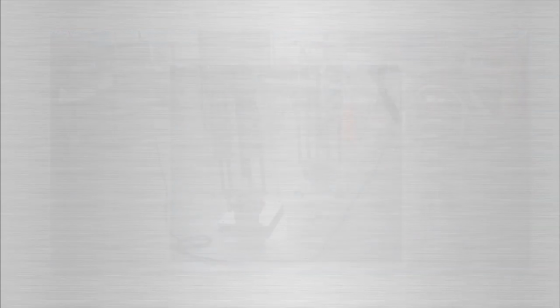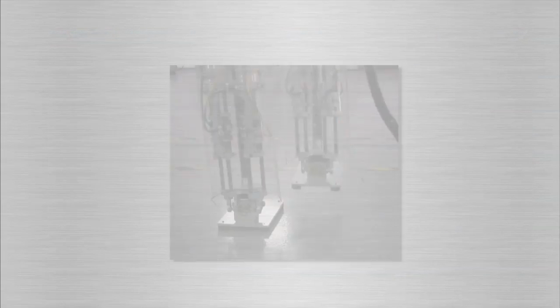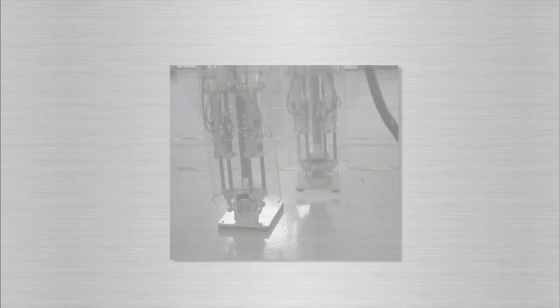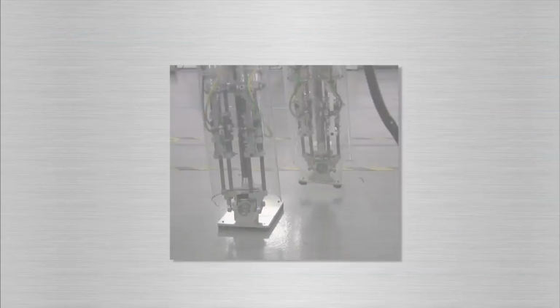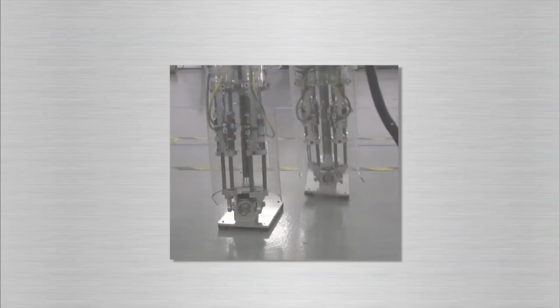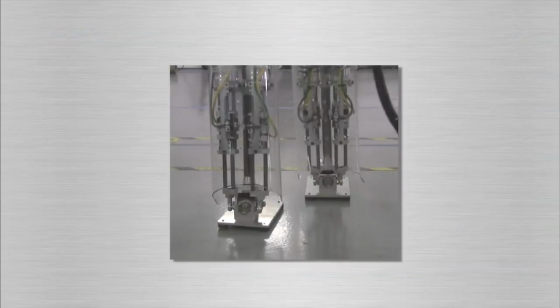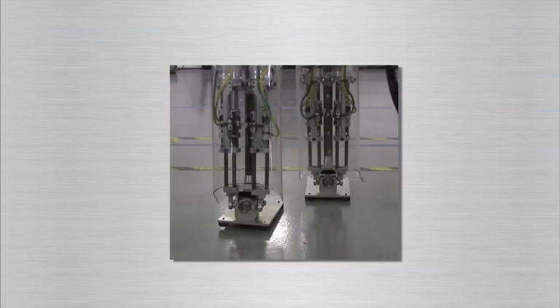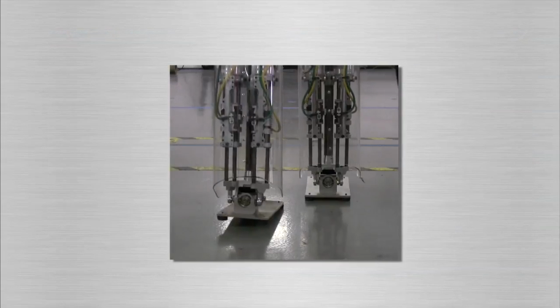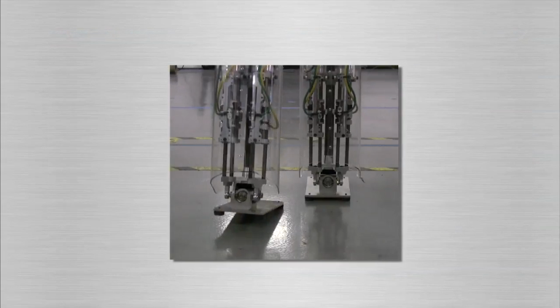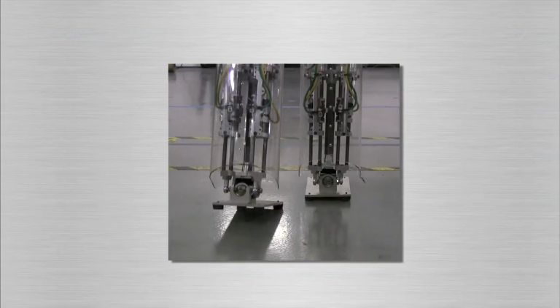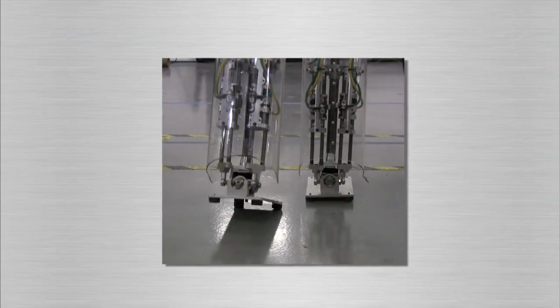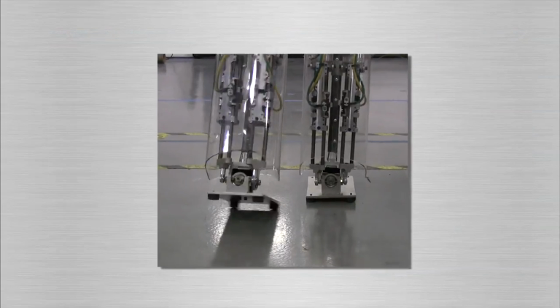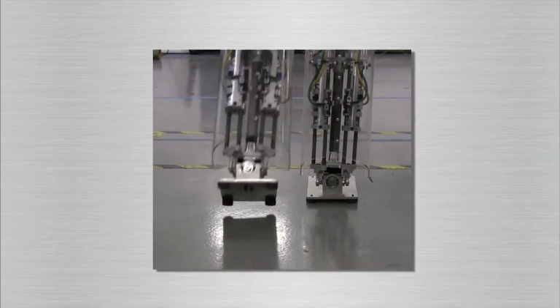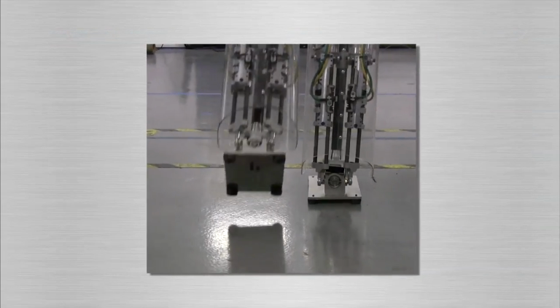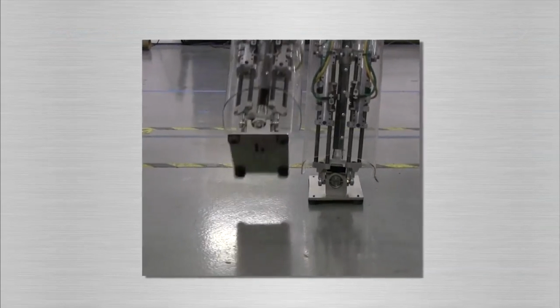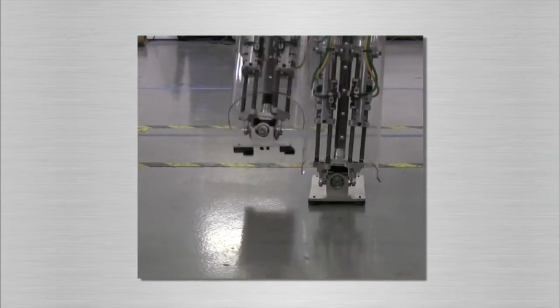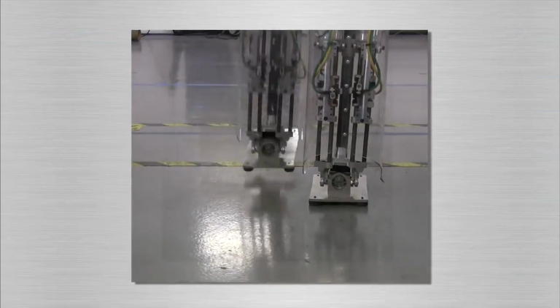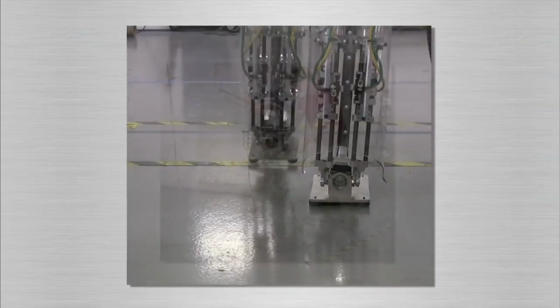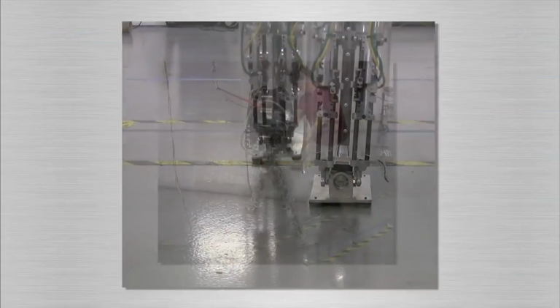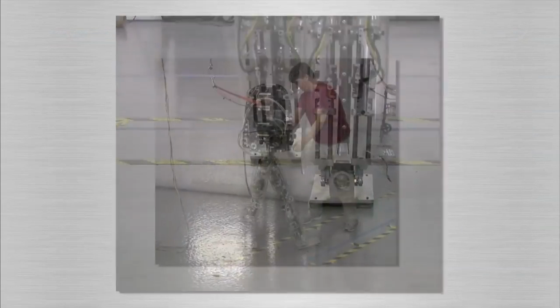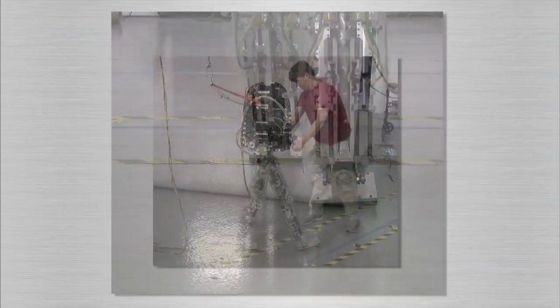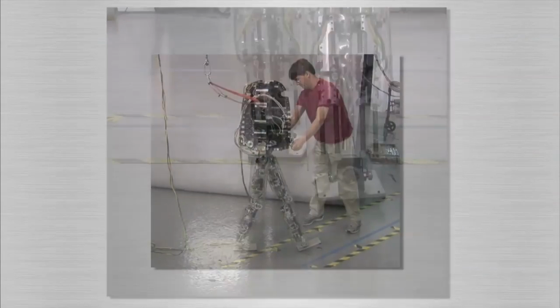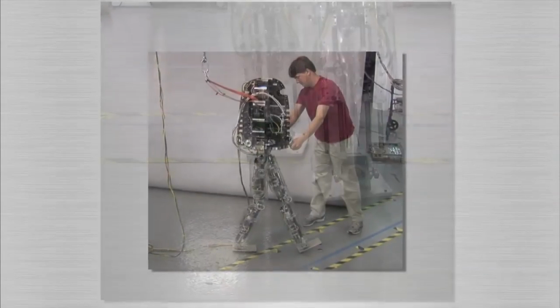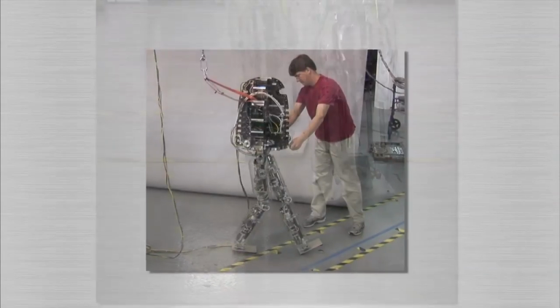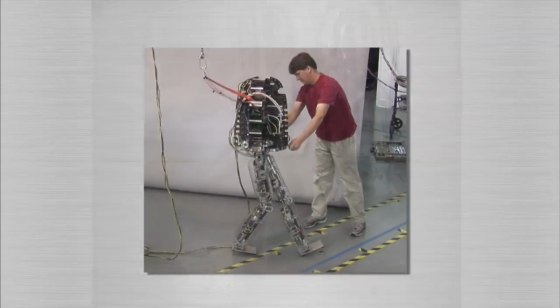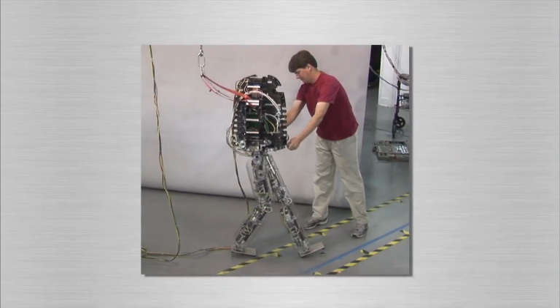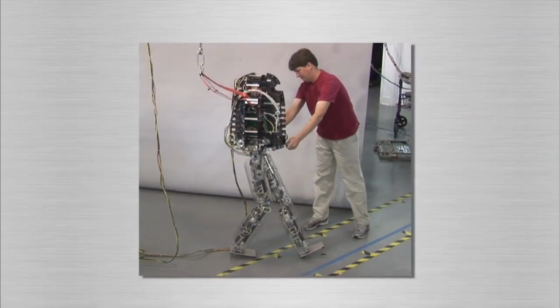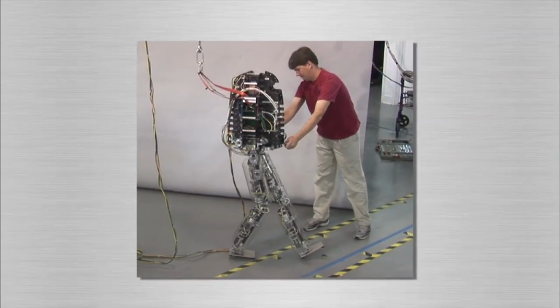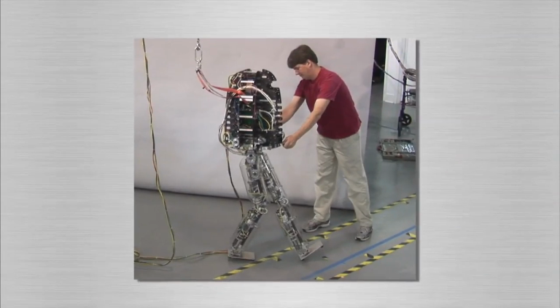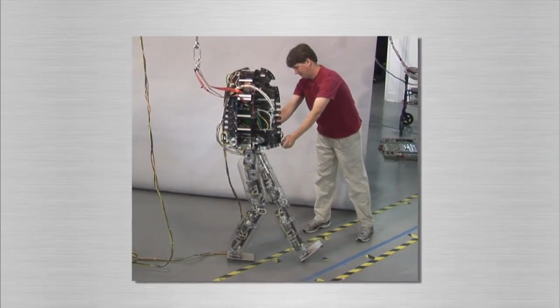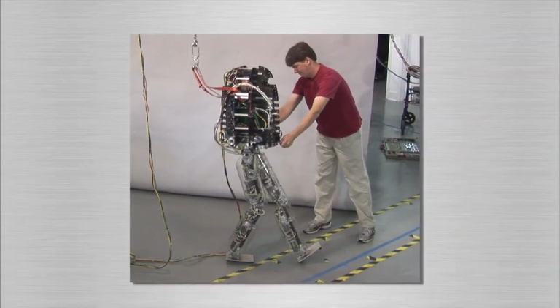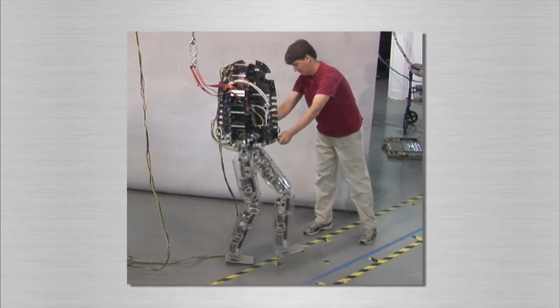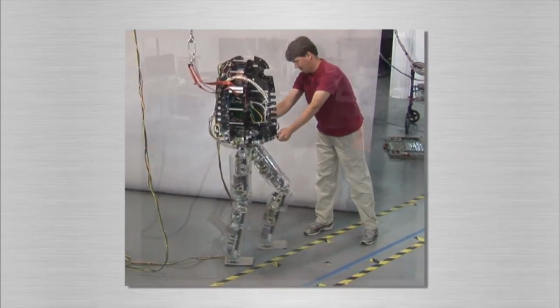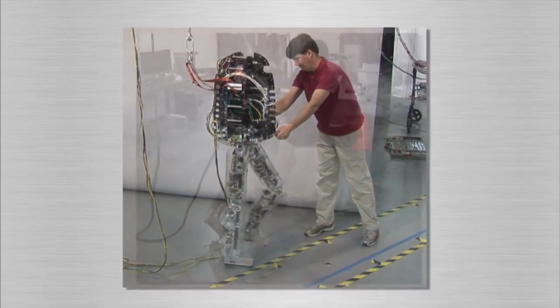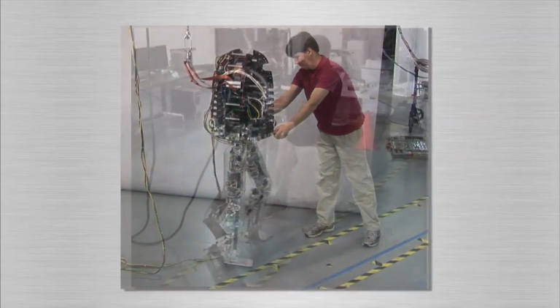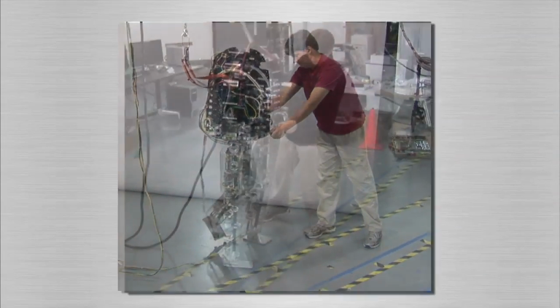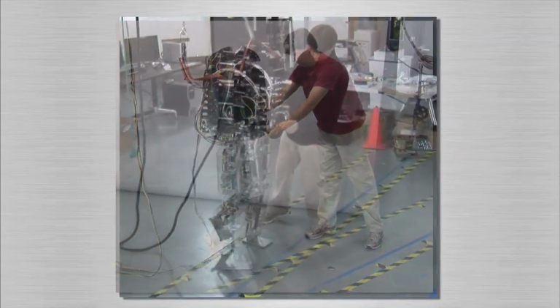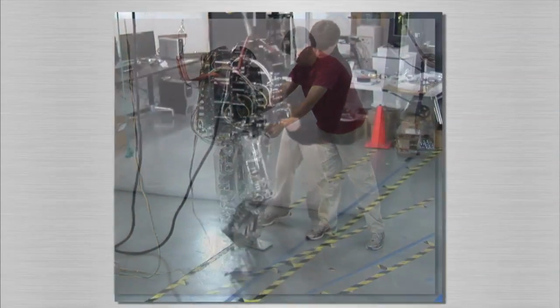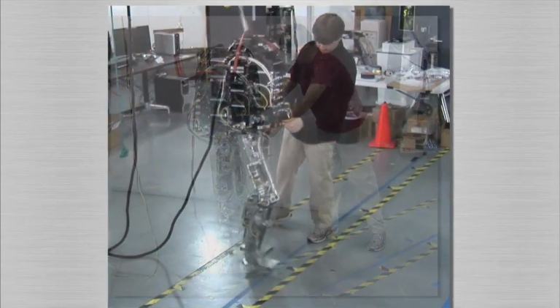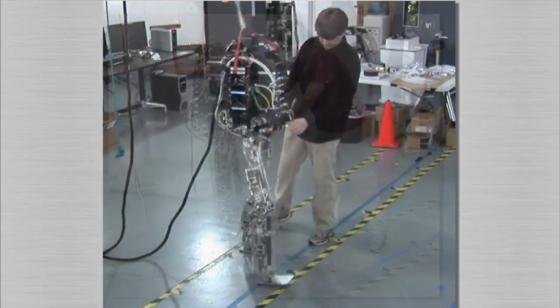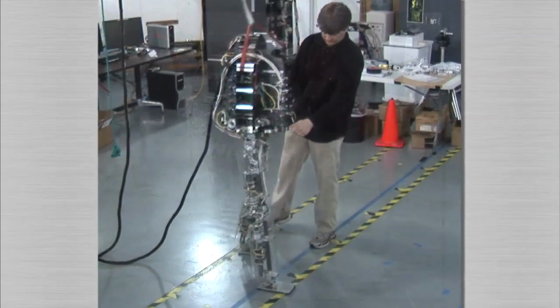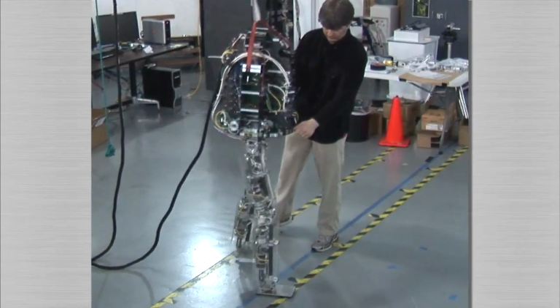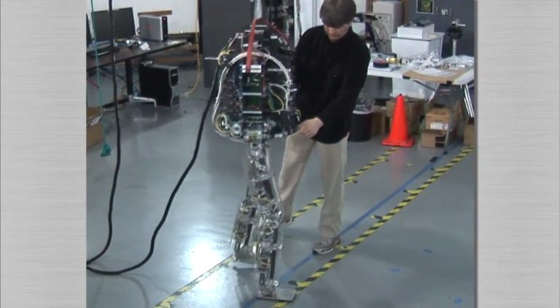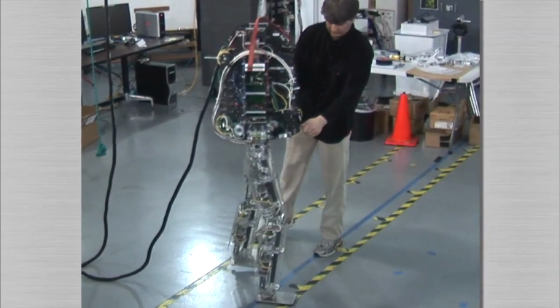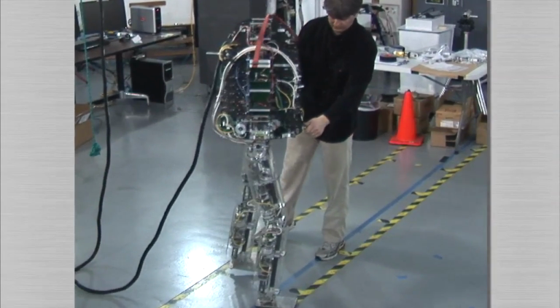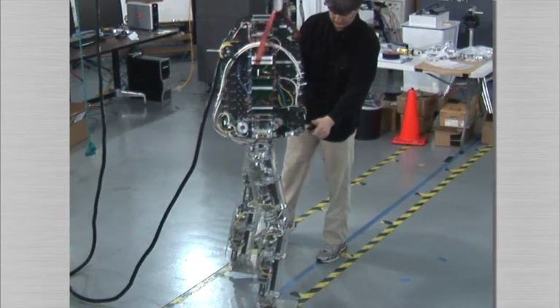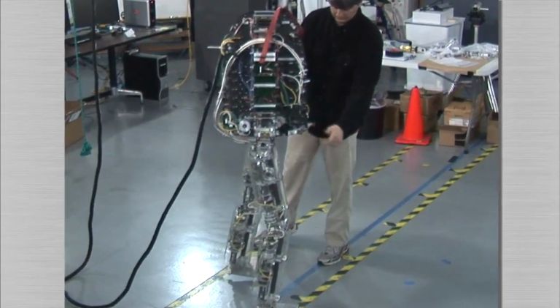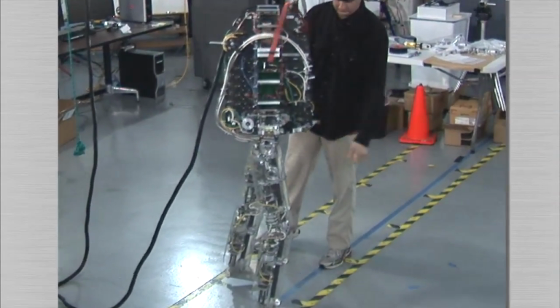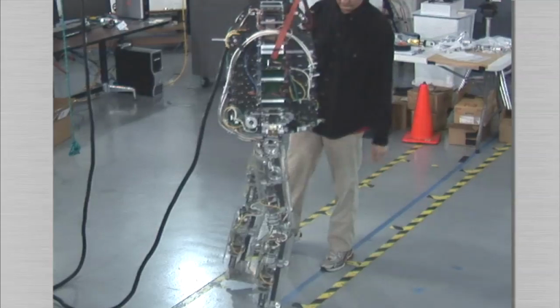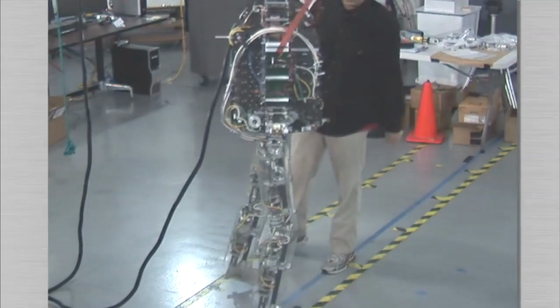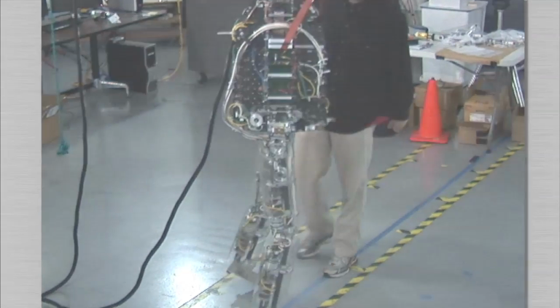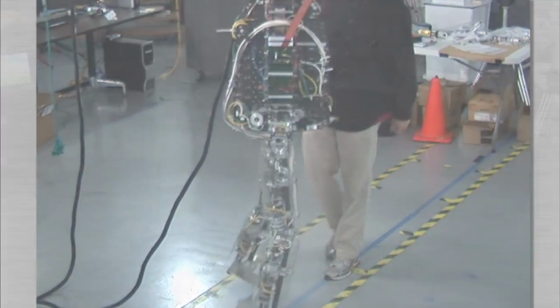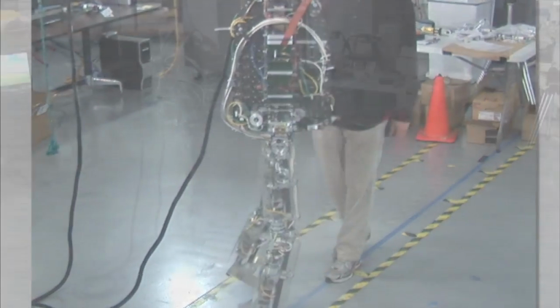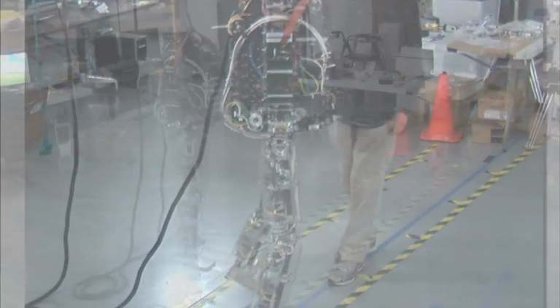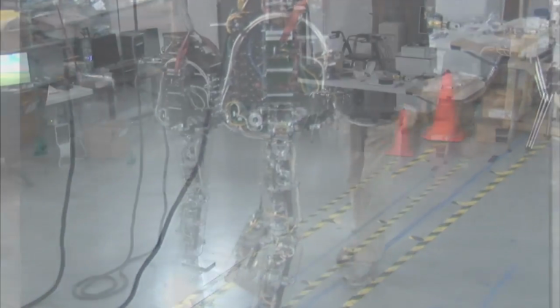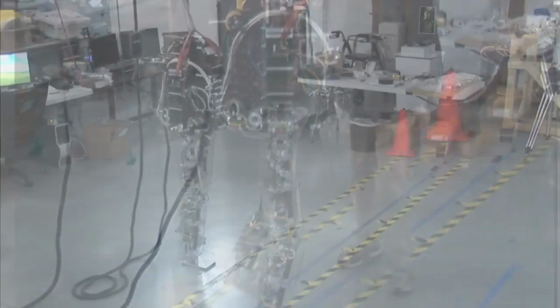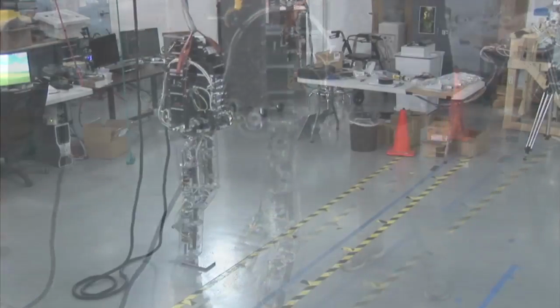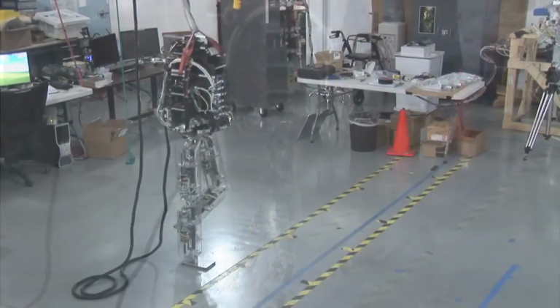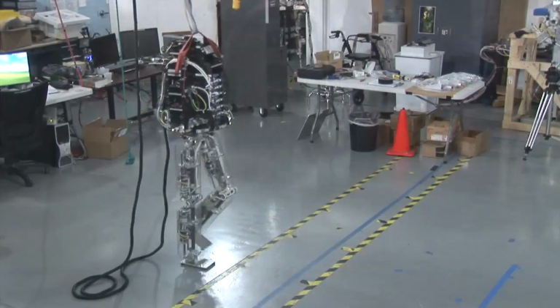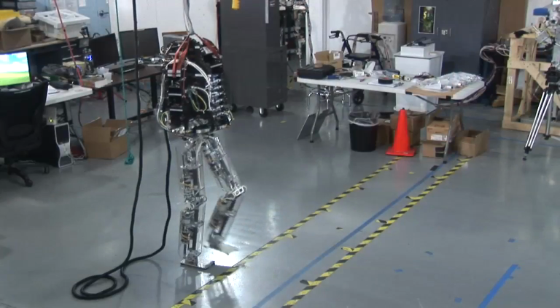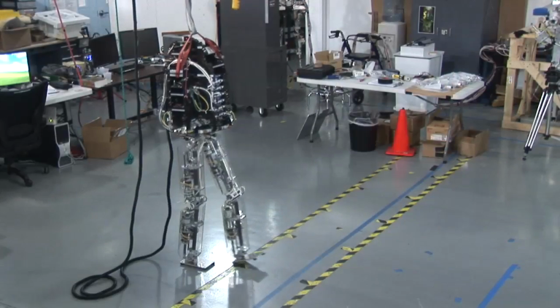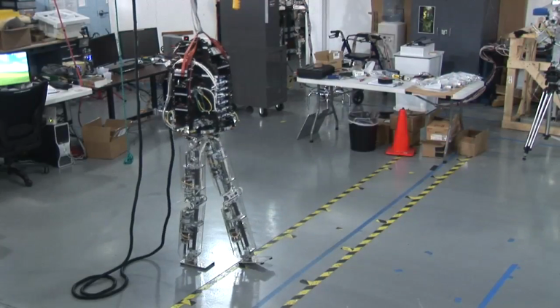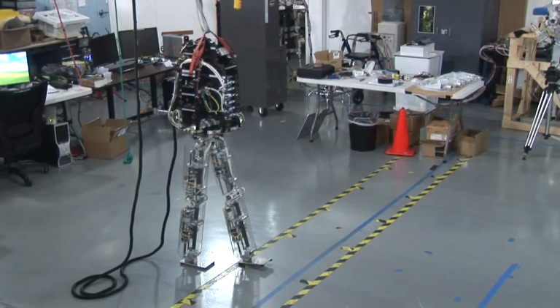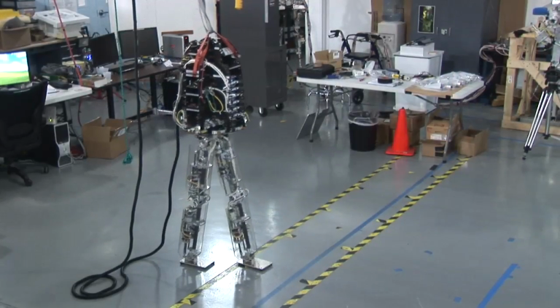We are currently working on improving our algorithms to allow for larger push recovery during walking and walking over rougher terrain.